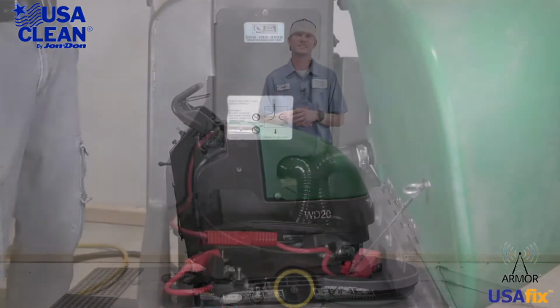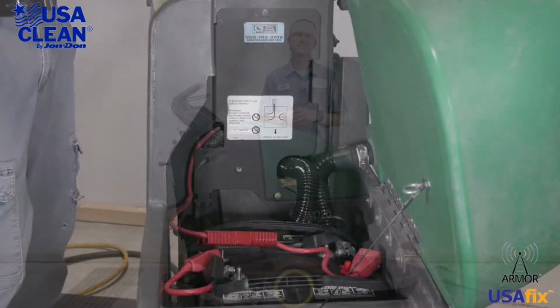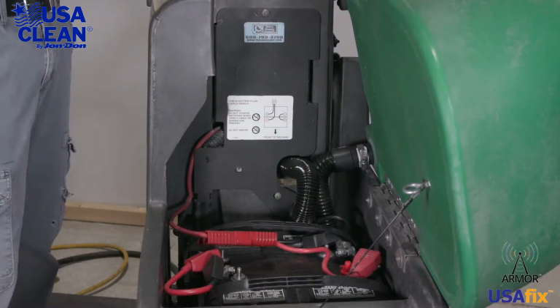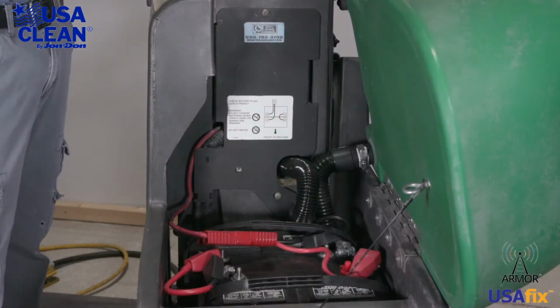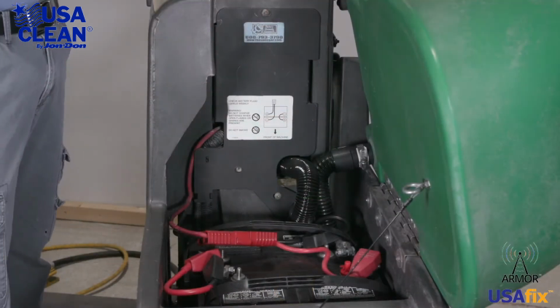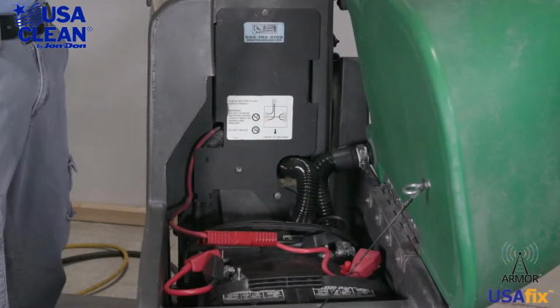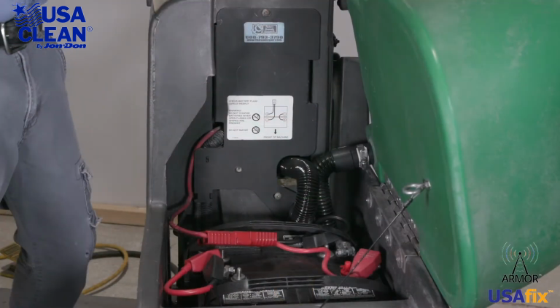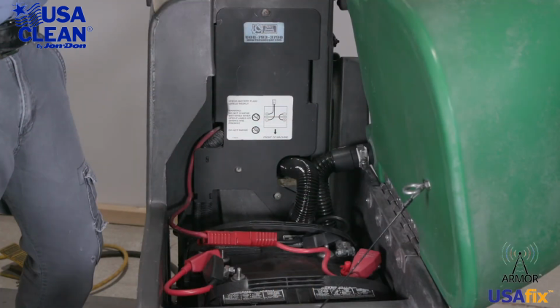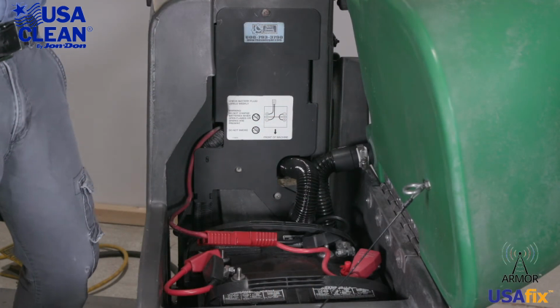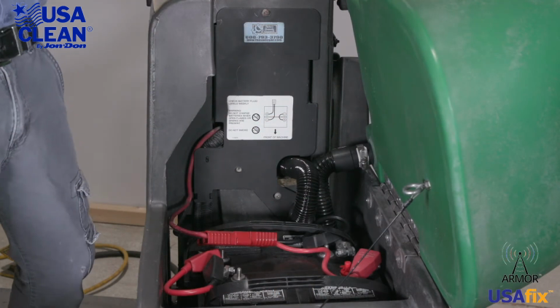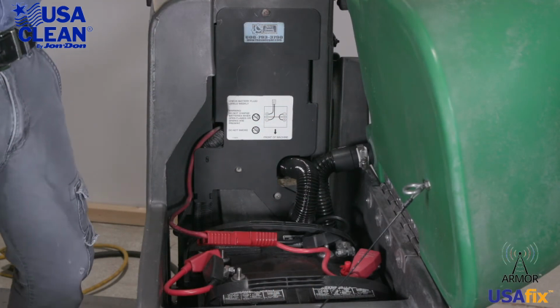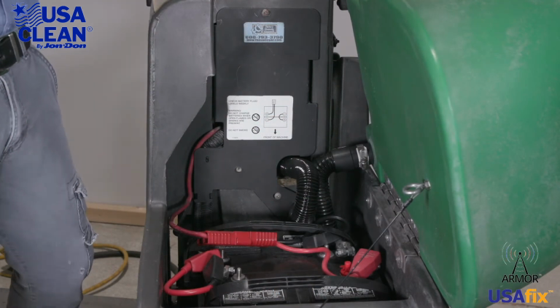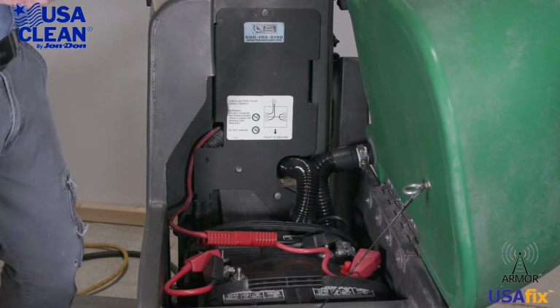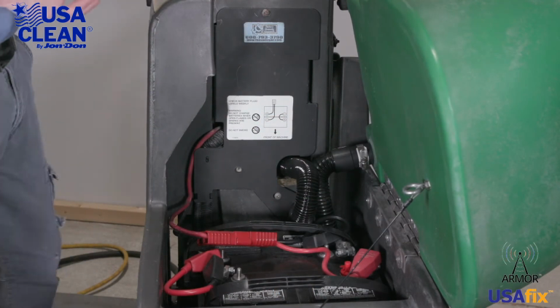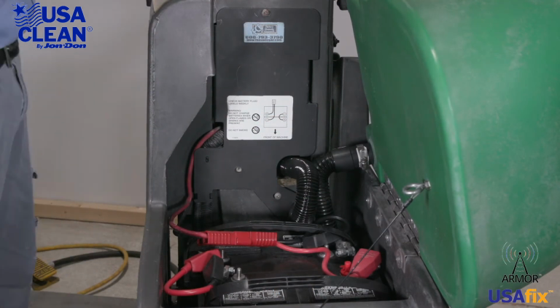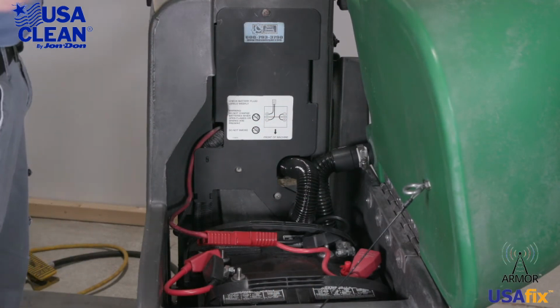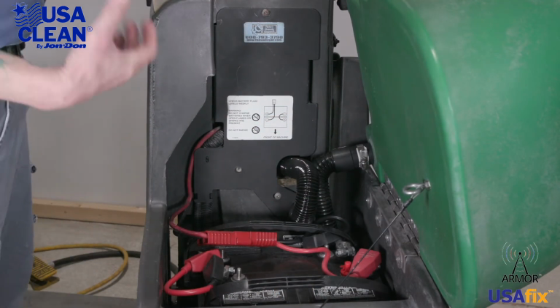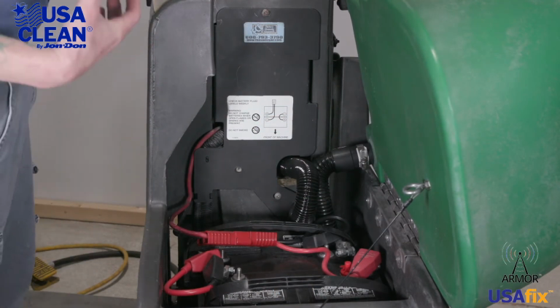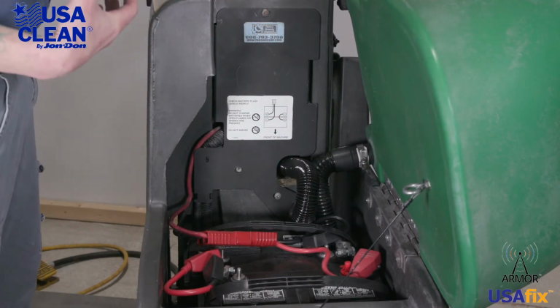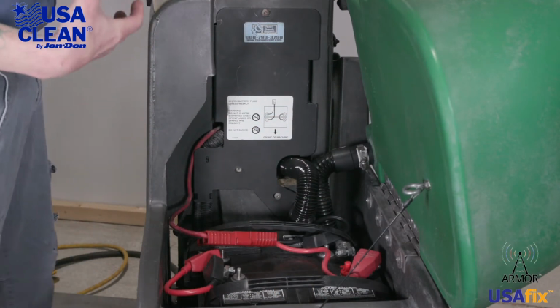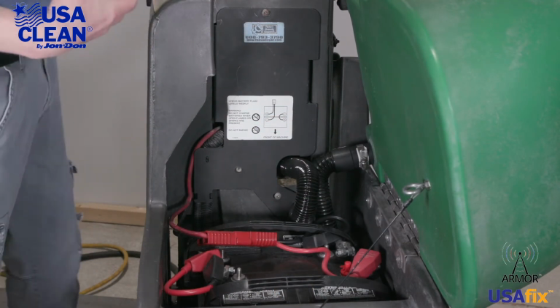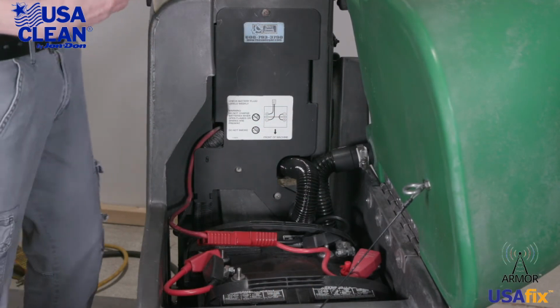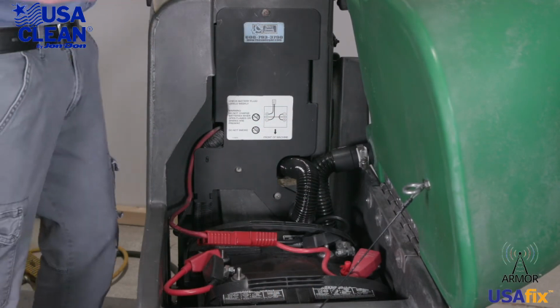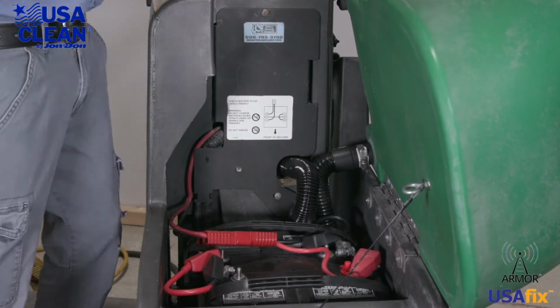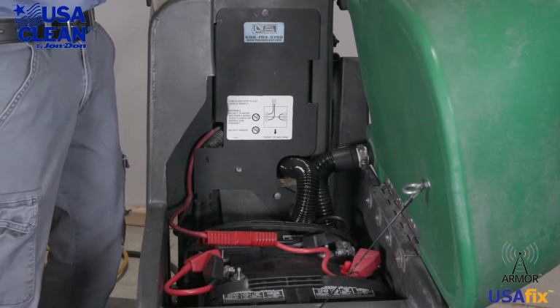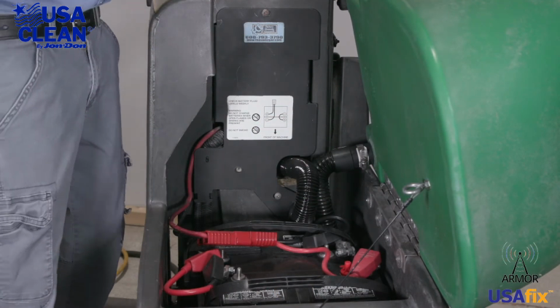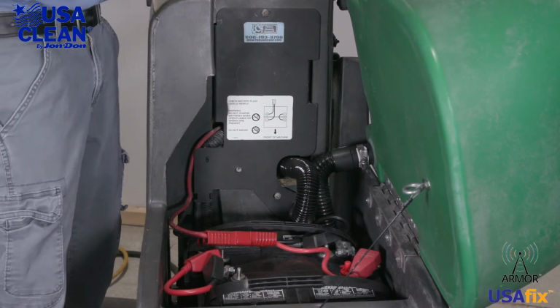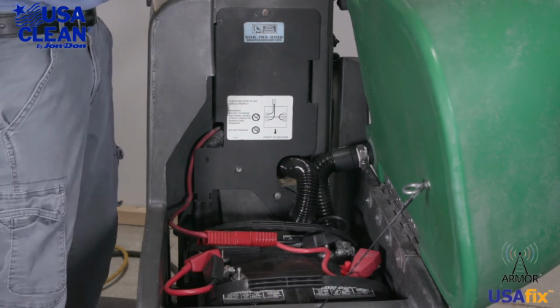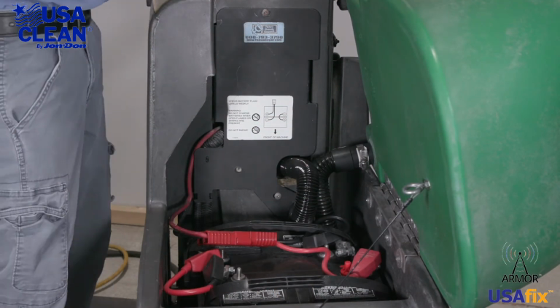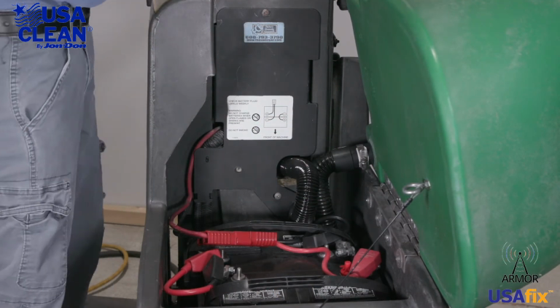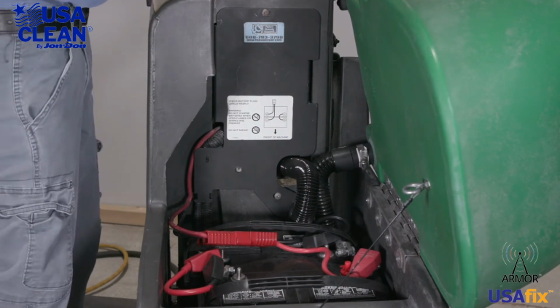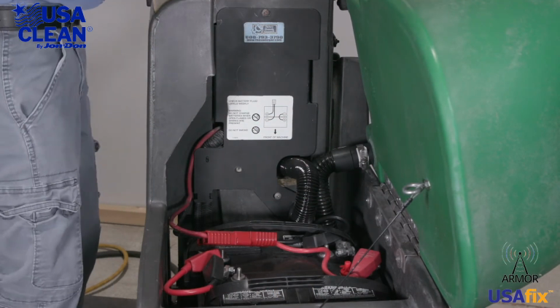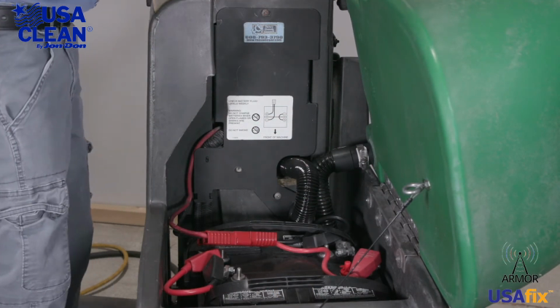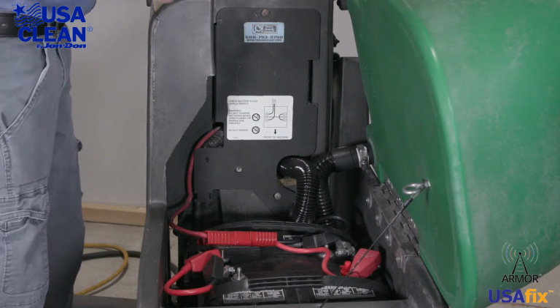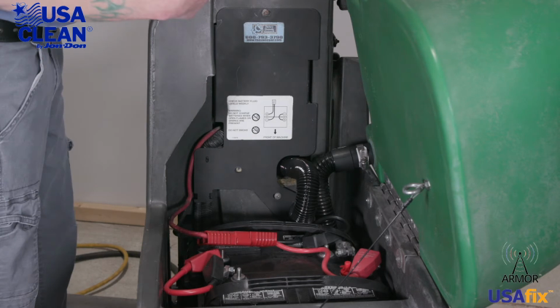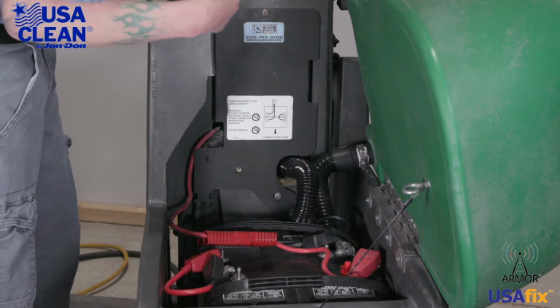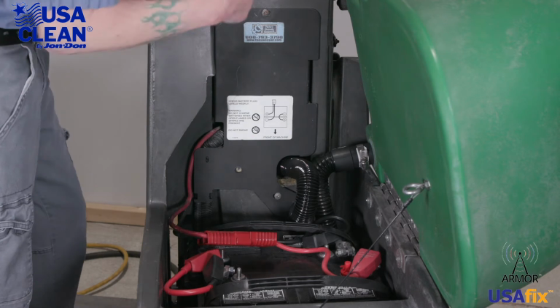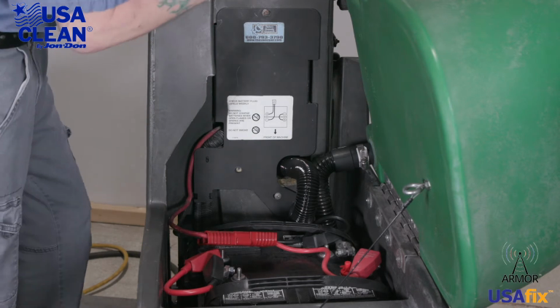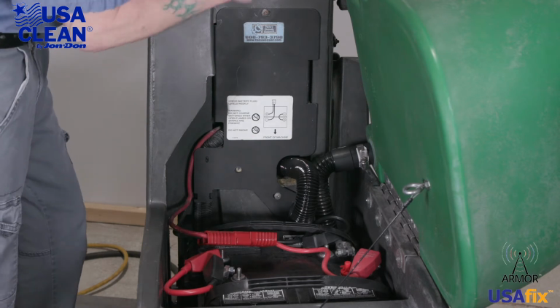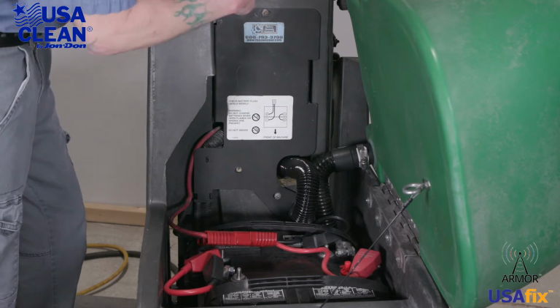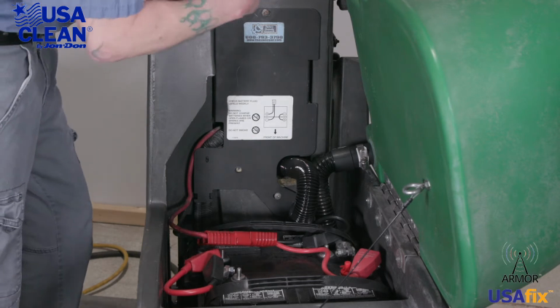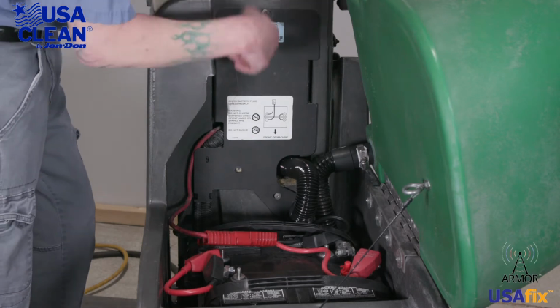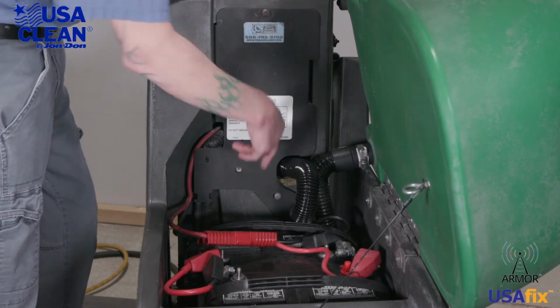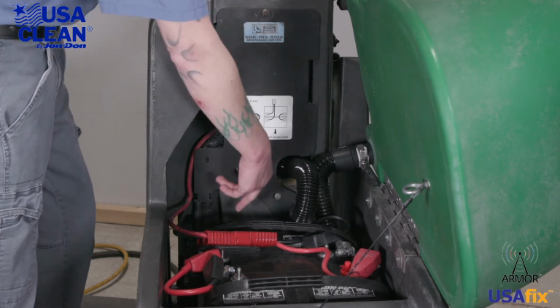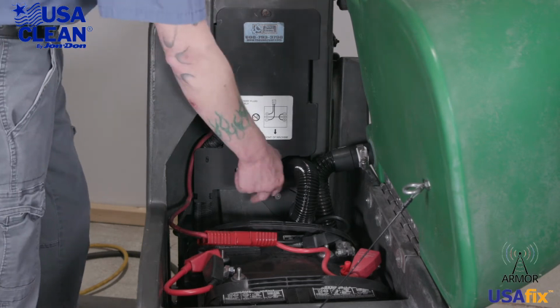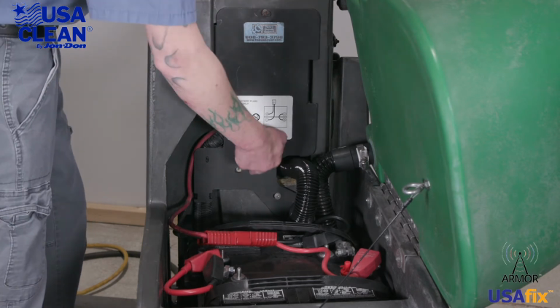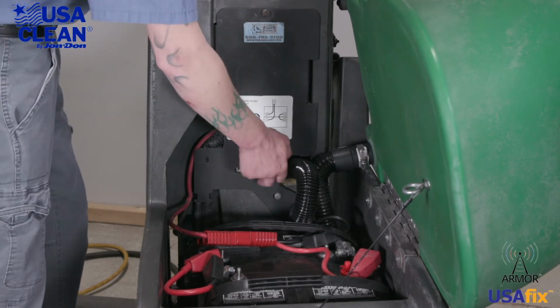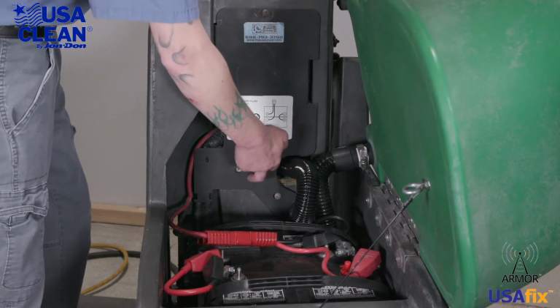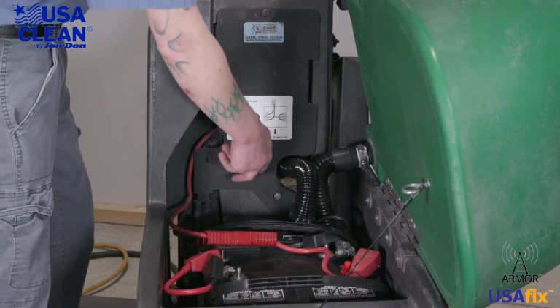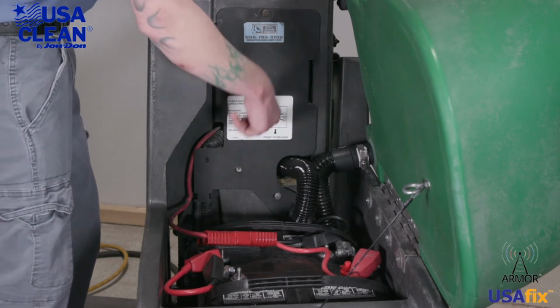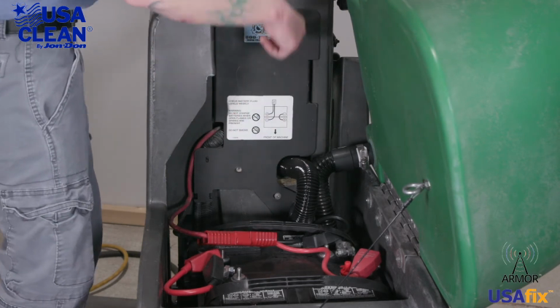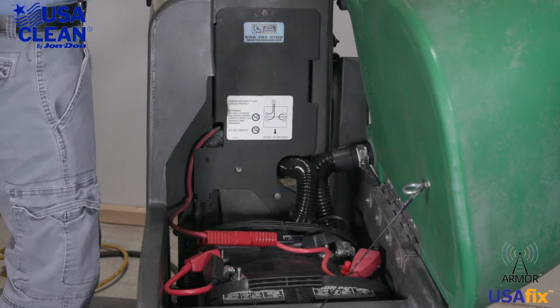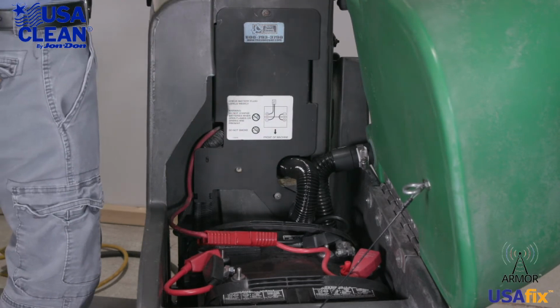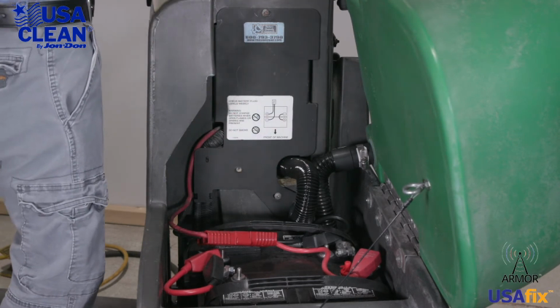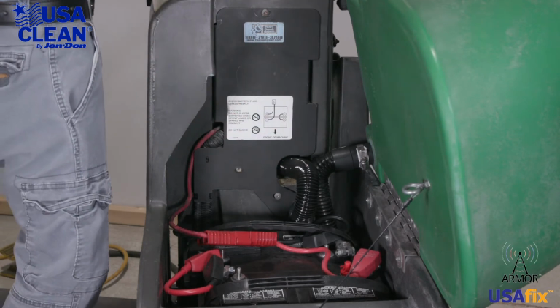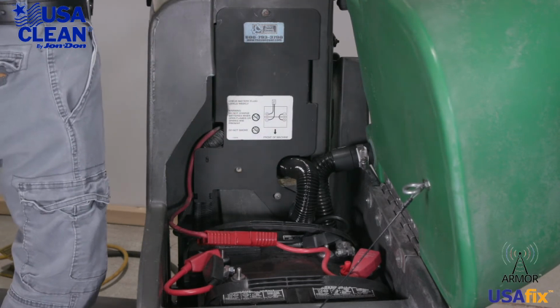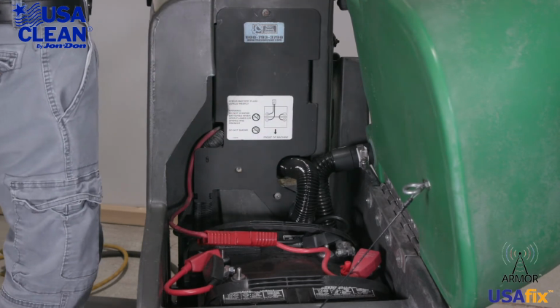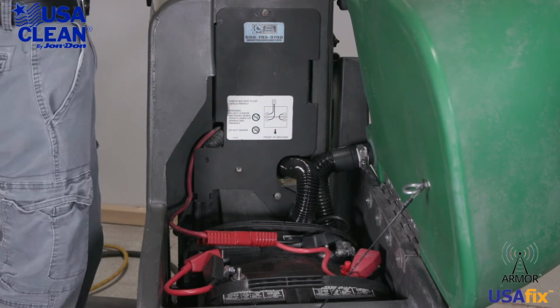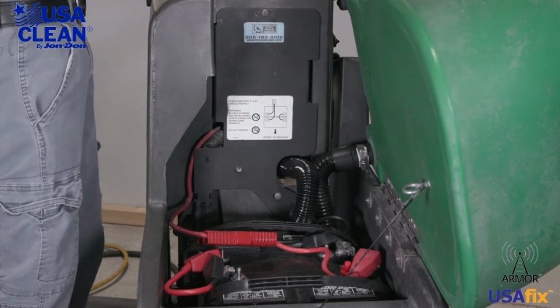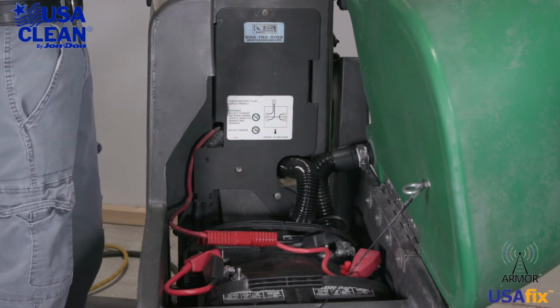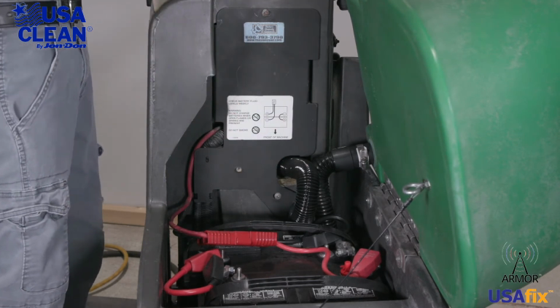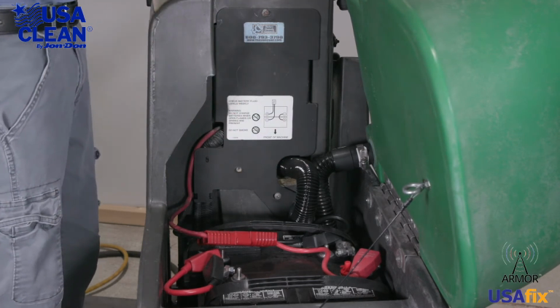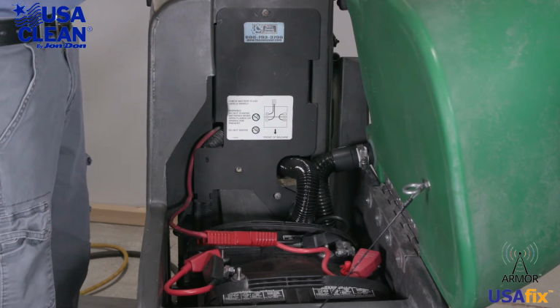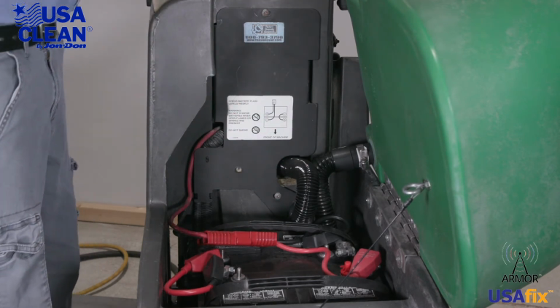So say you need to replace your back motor — fairly simple job. Here is how you do it. You're going to have three screws right here on this plate that you've got to take out.